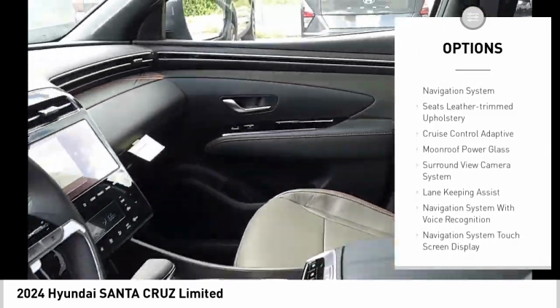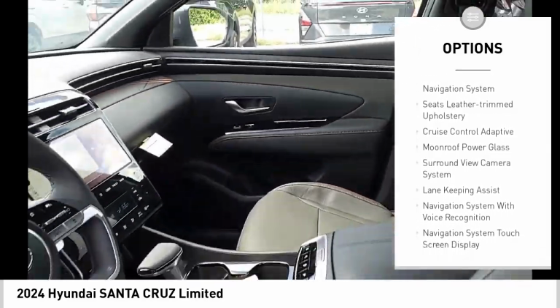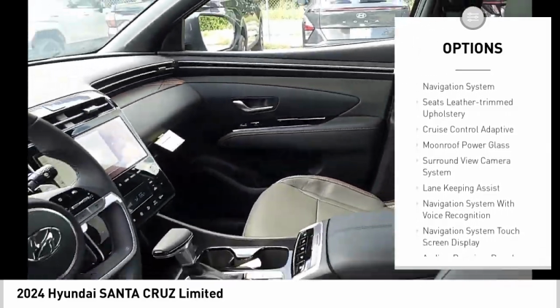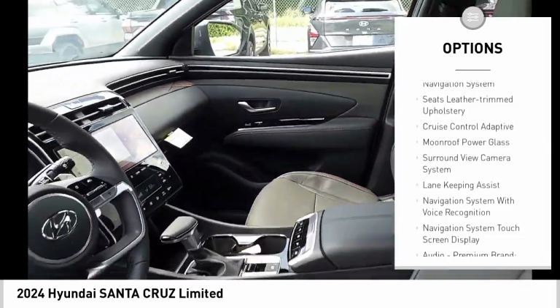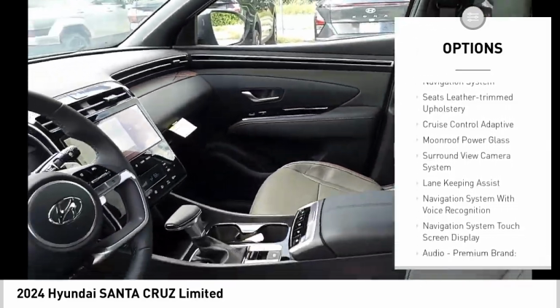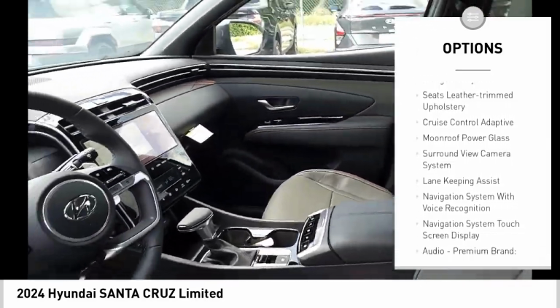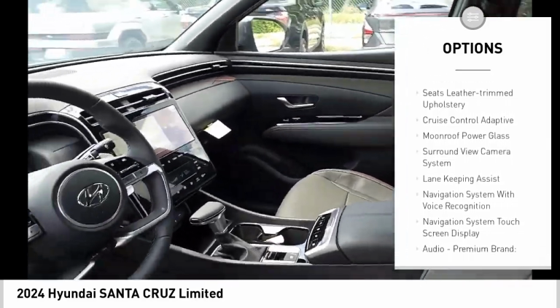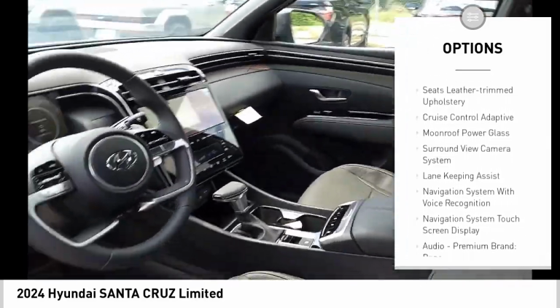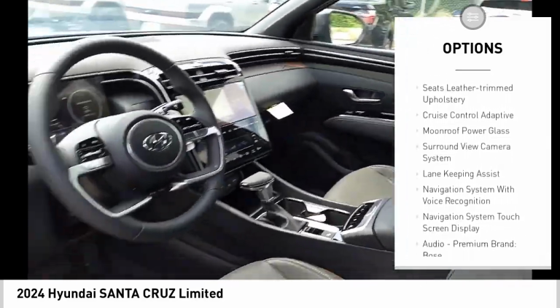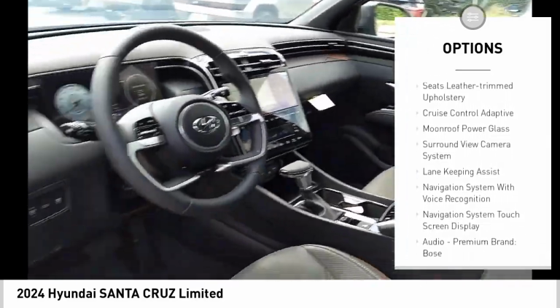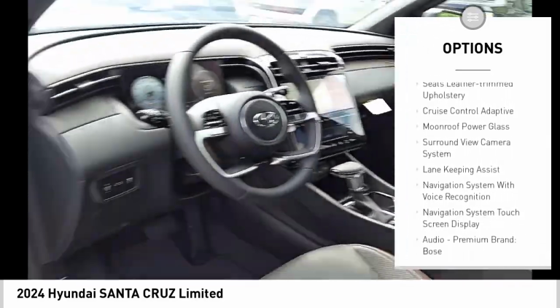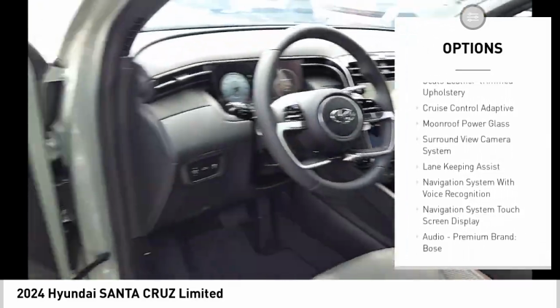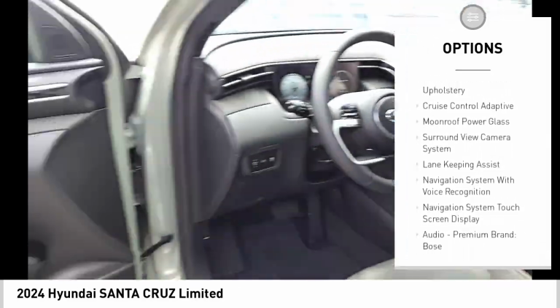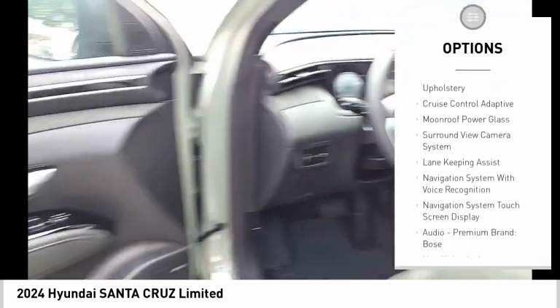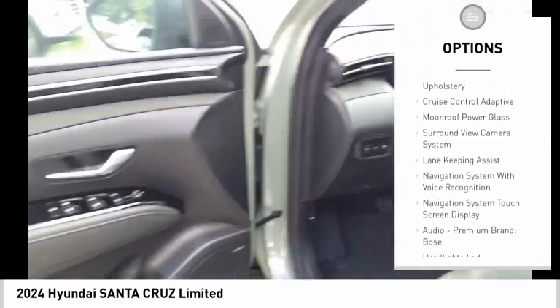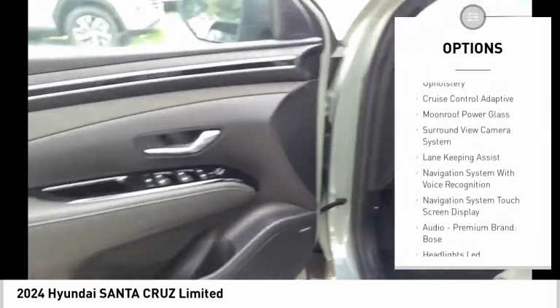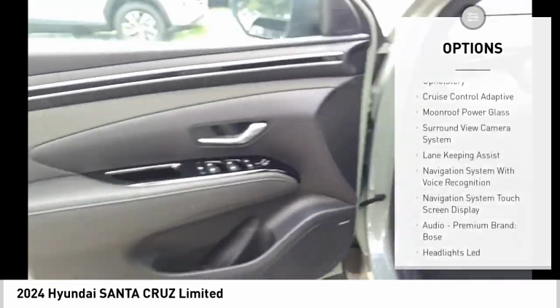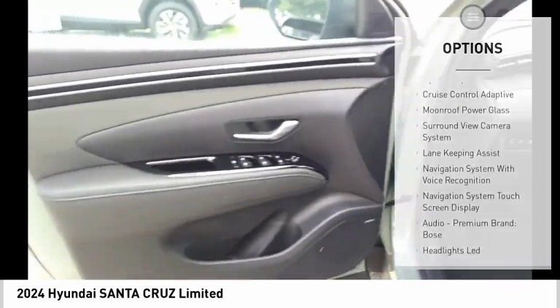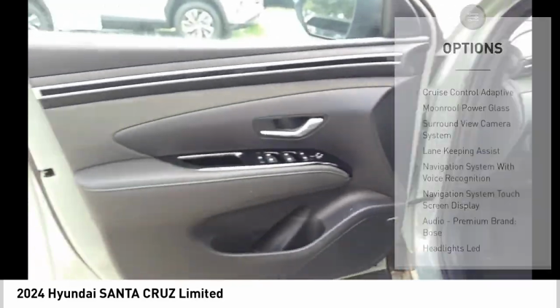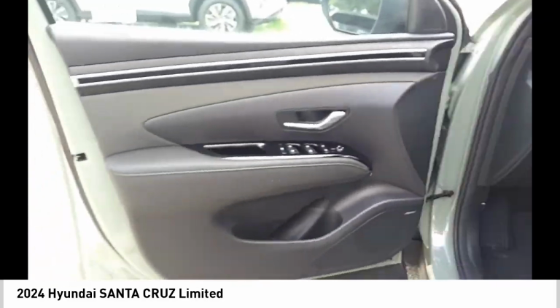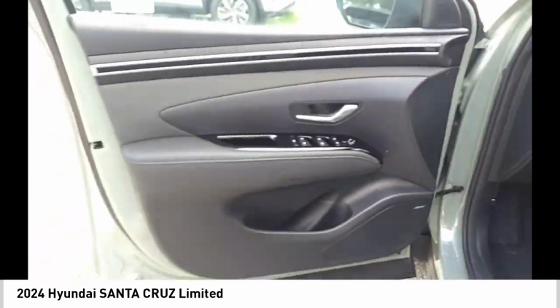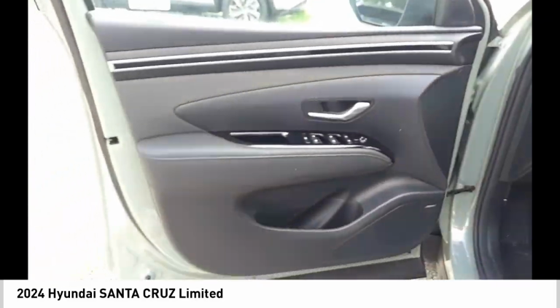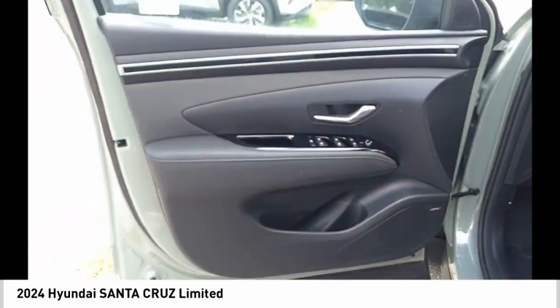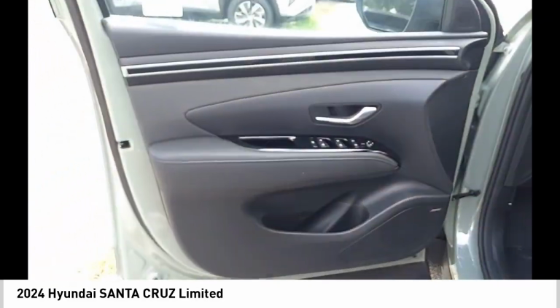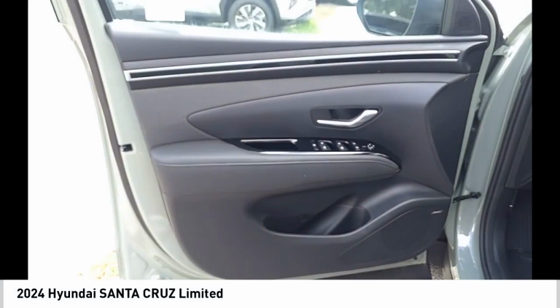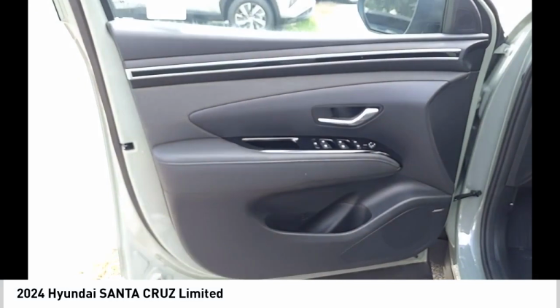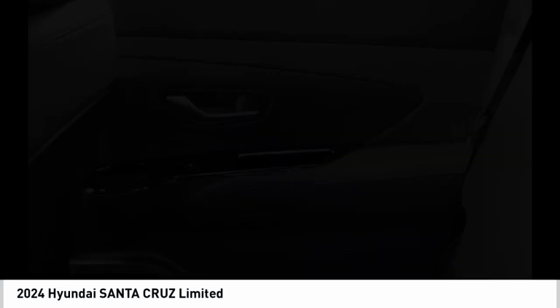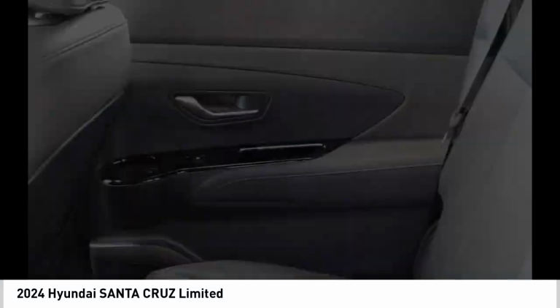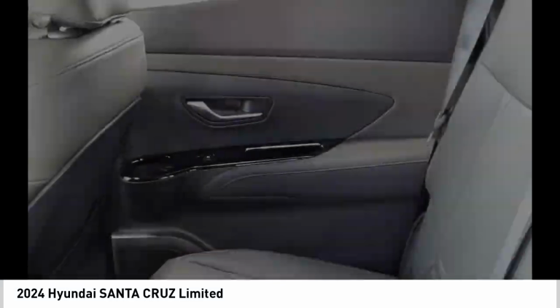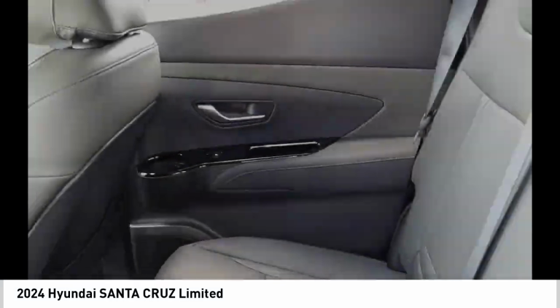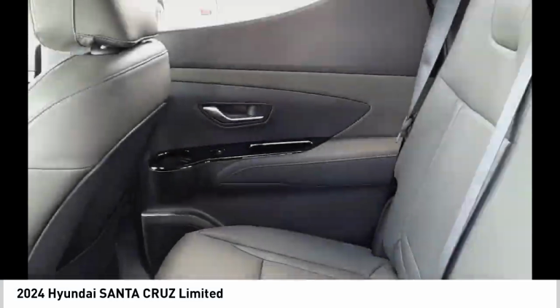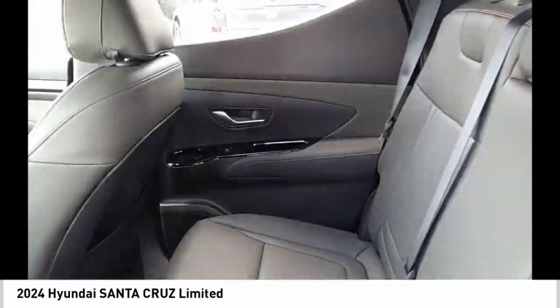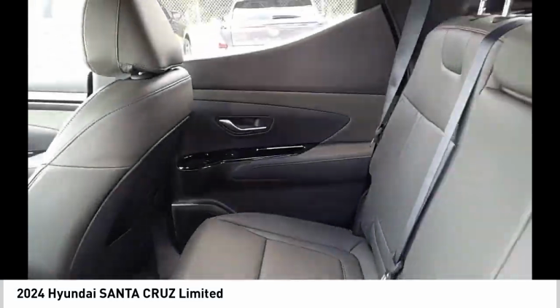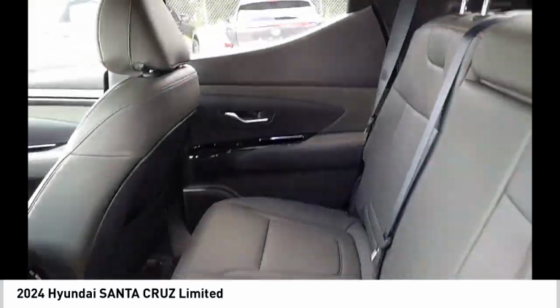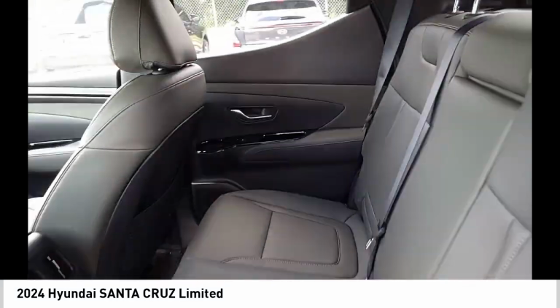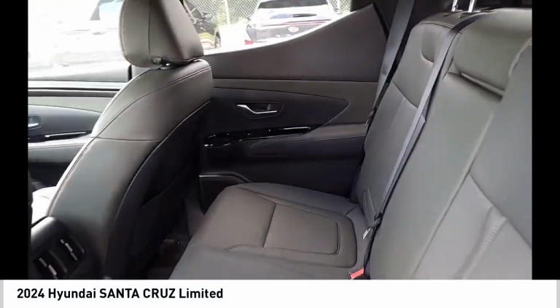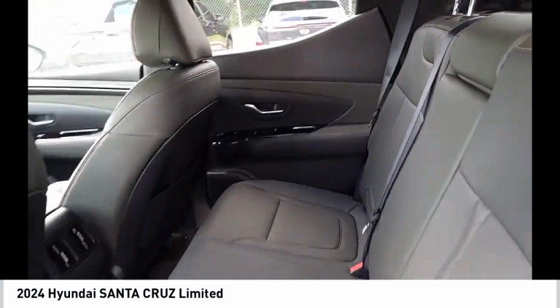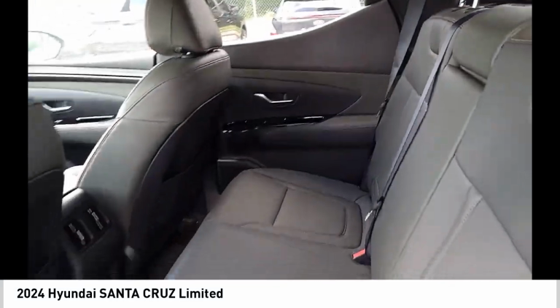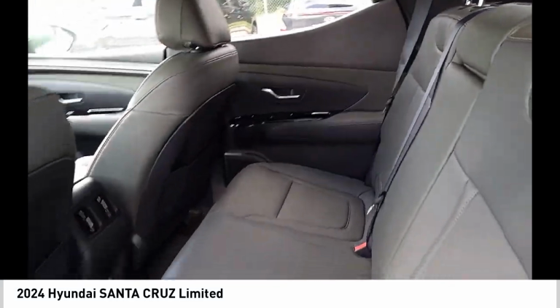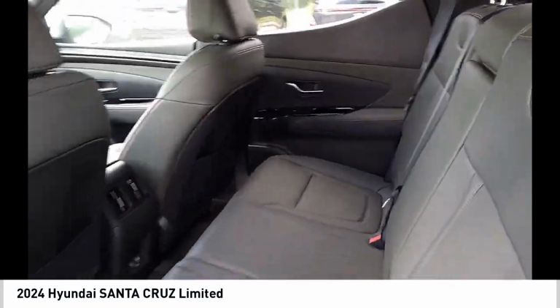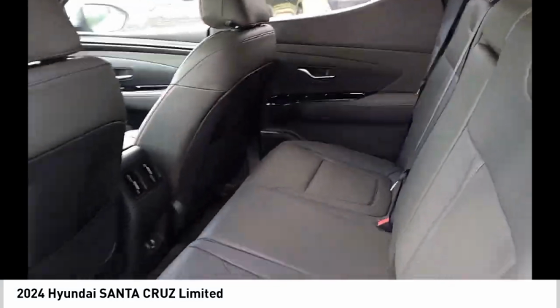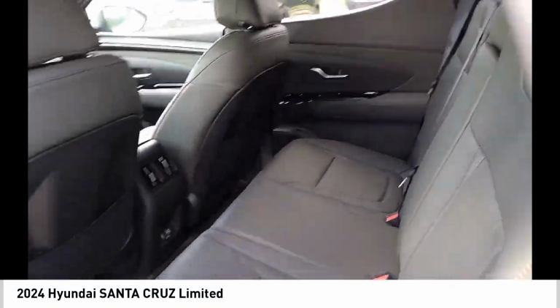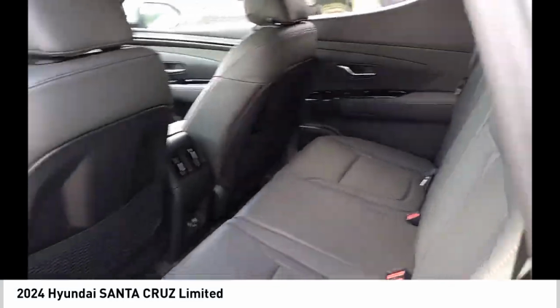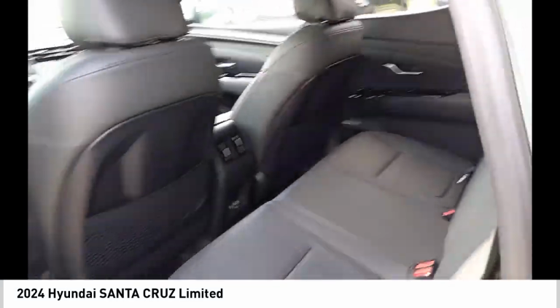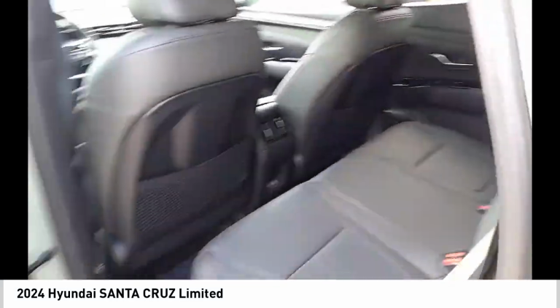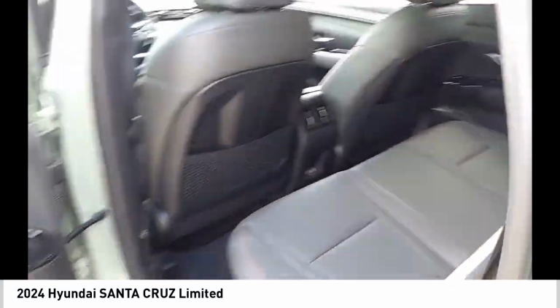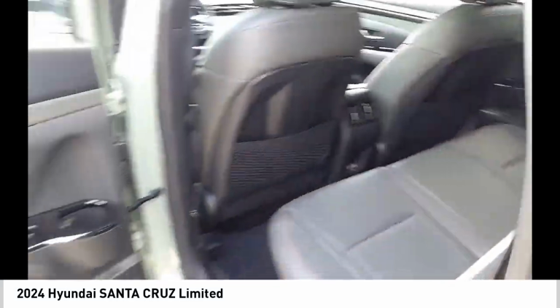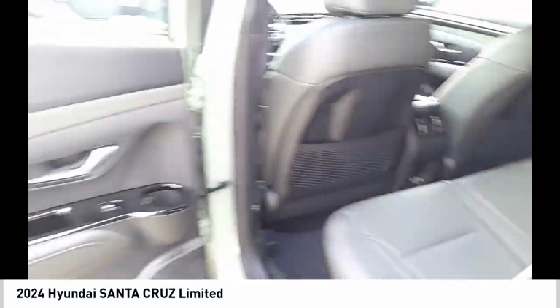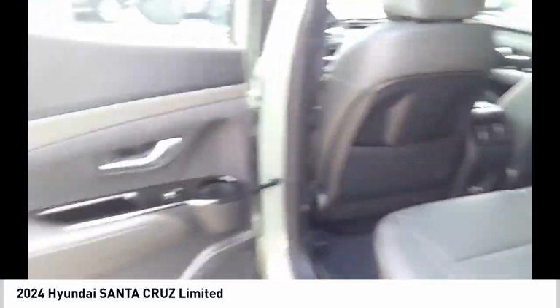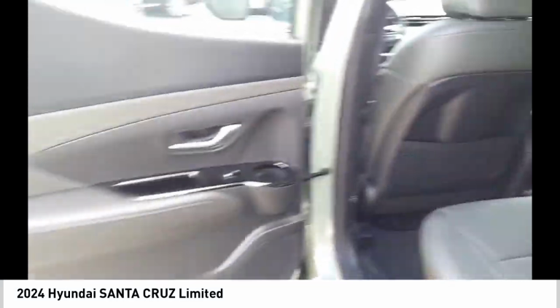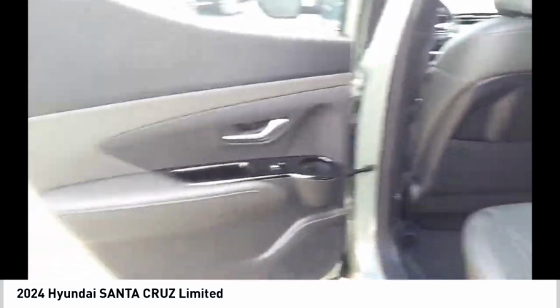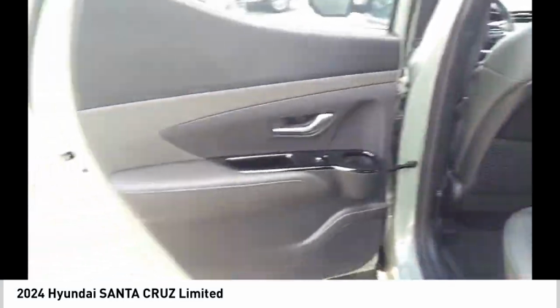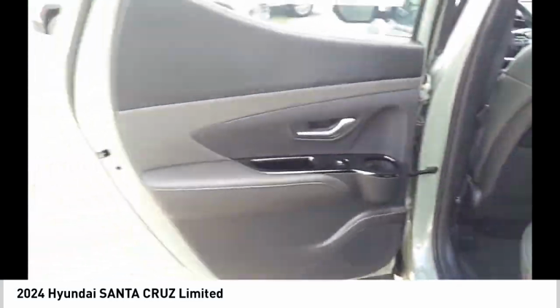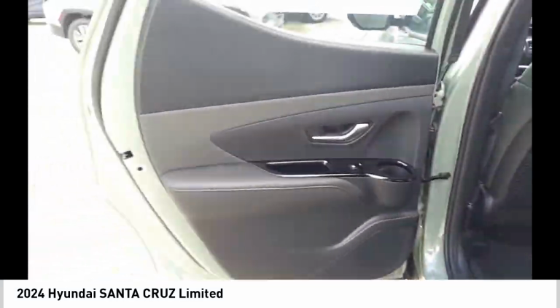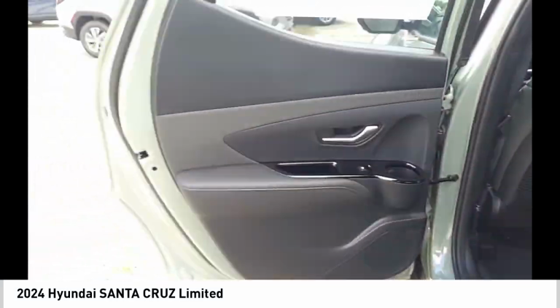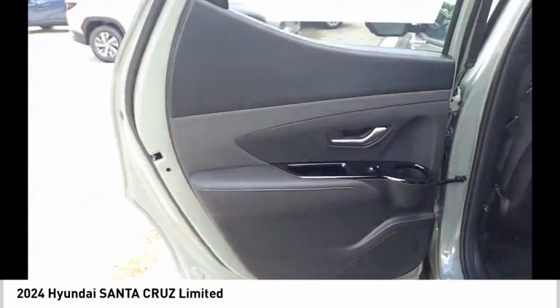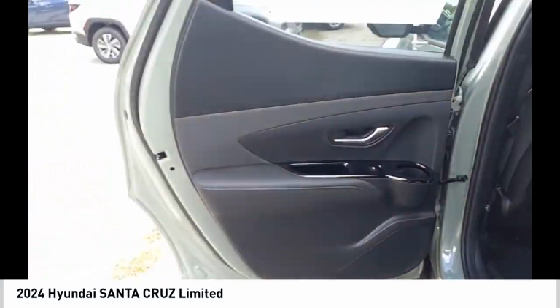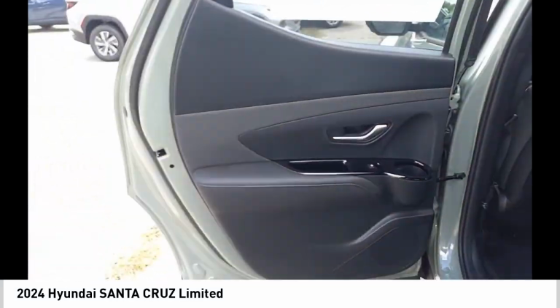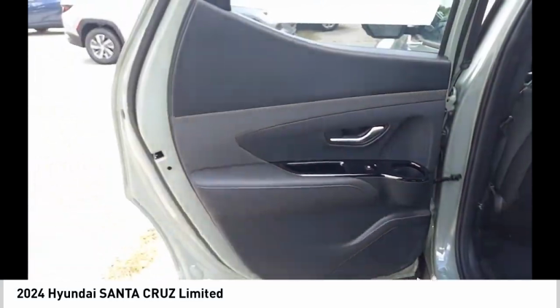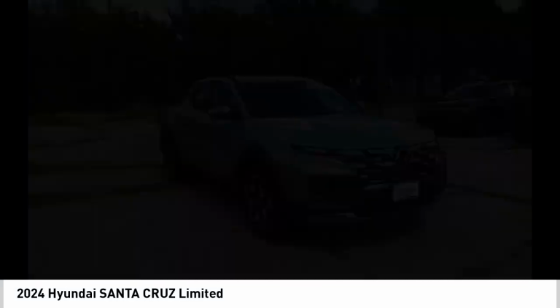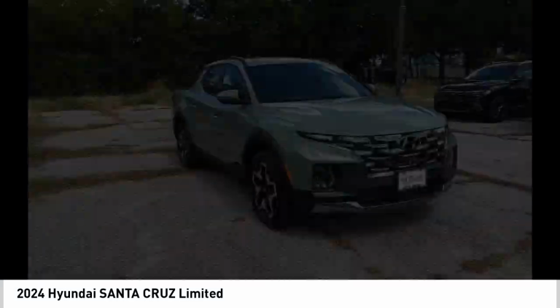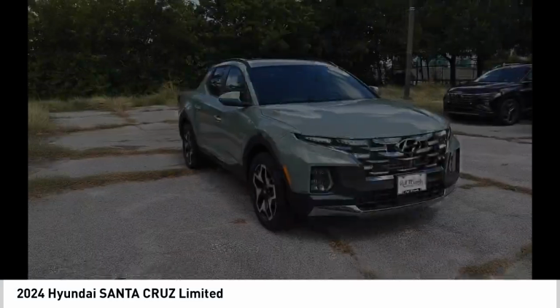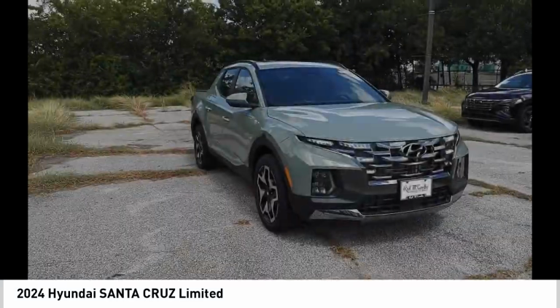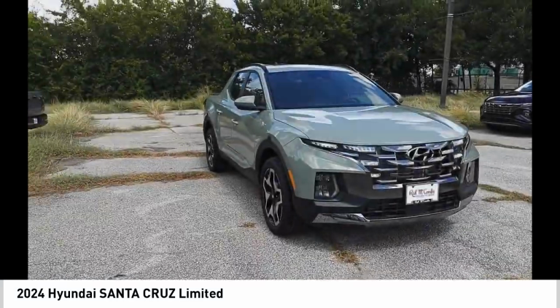Stability control. Braking assist. Power brakes. Traction control. Voice activated navigation system.